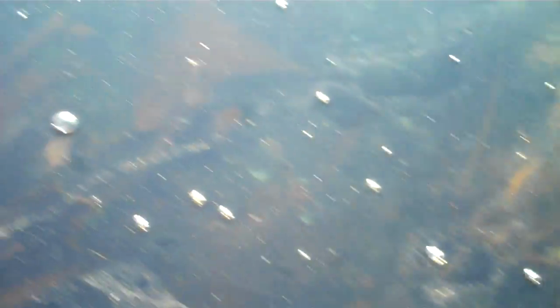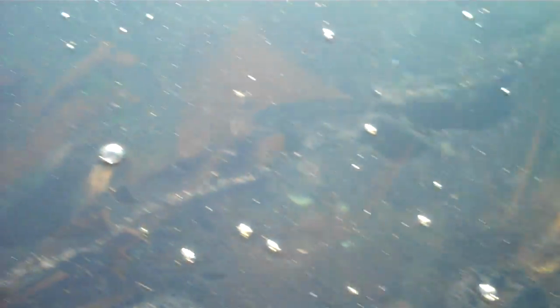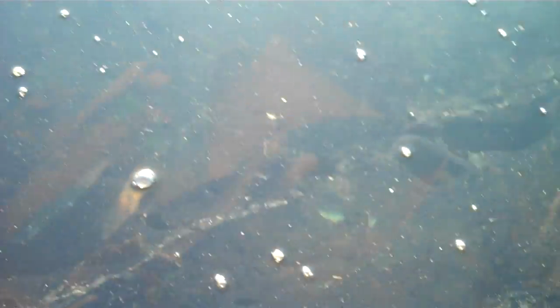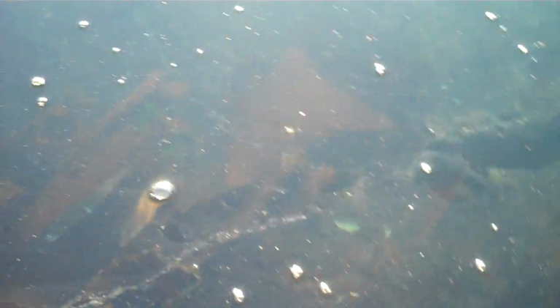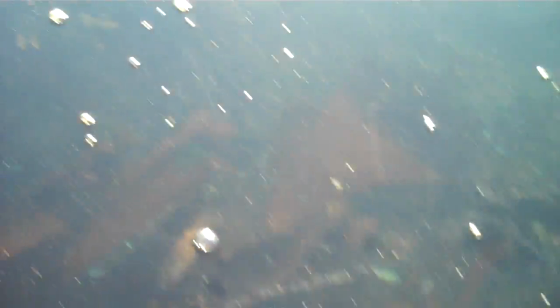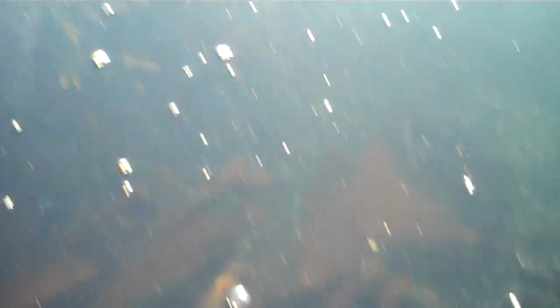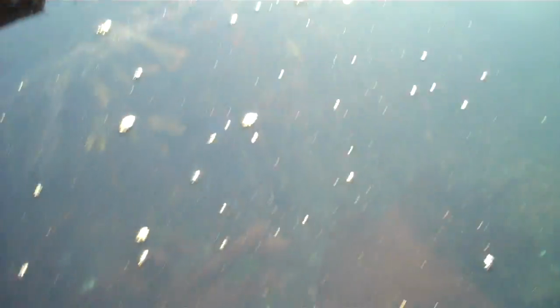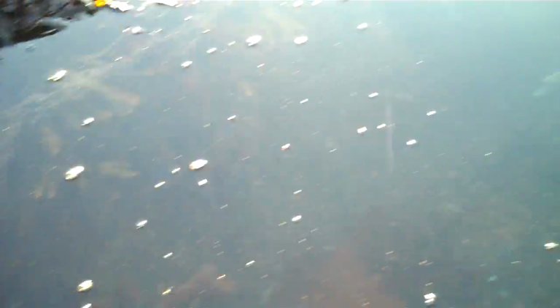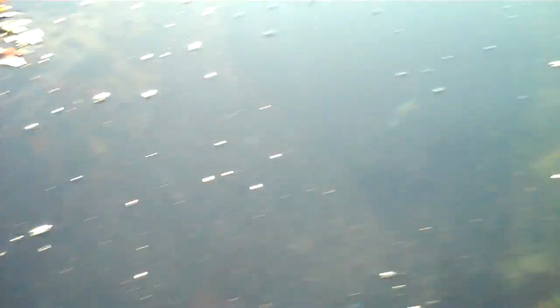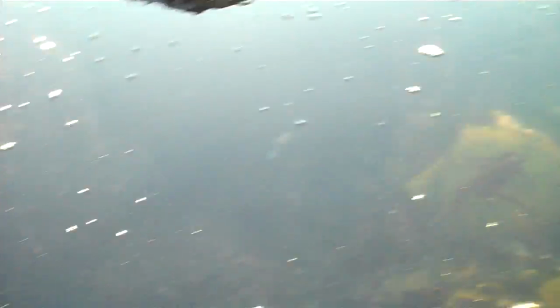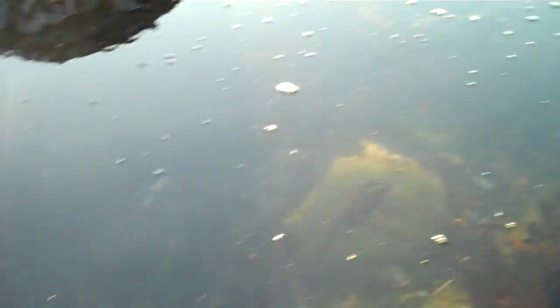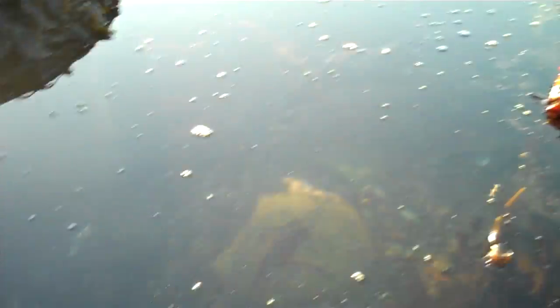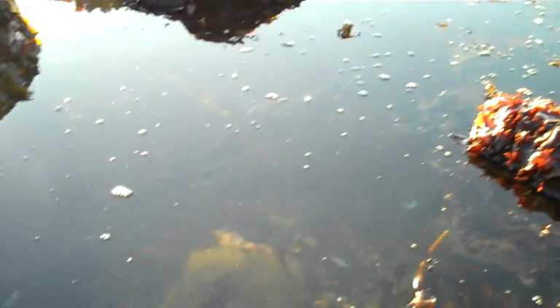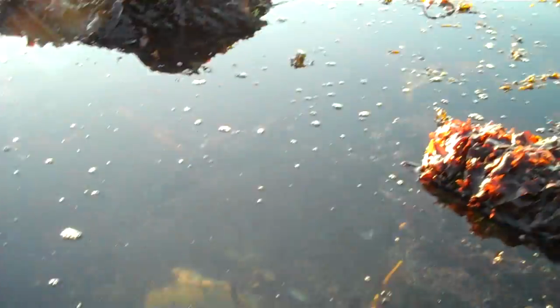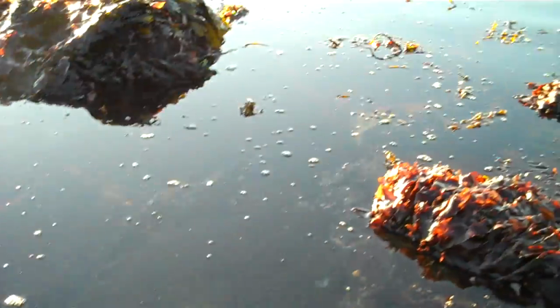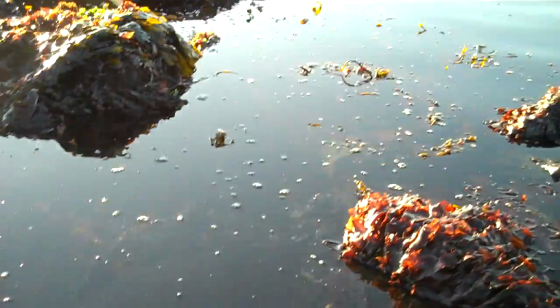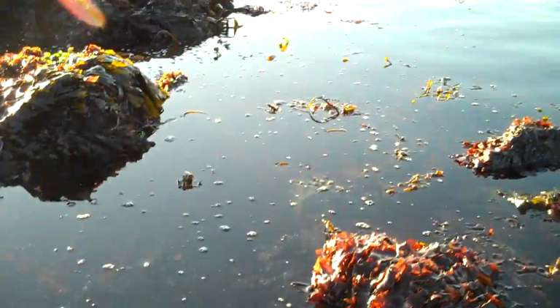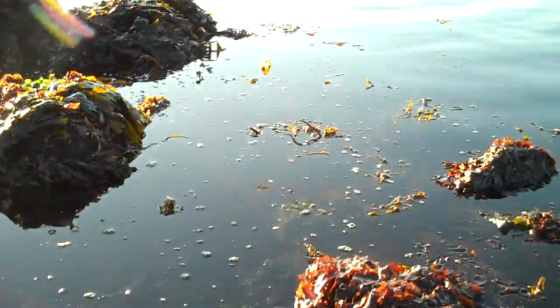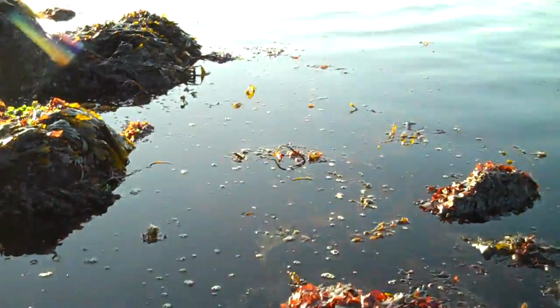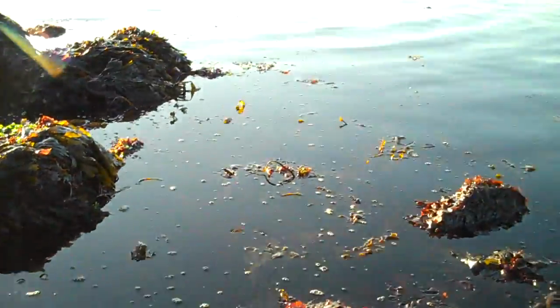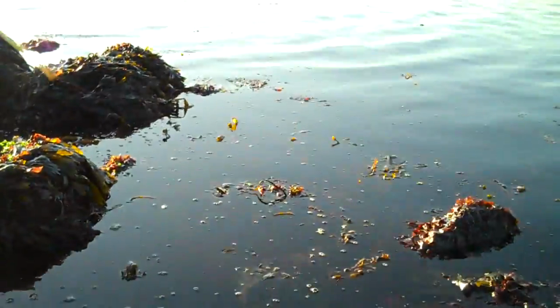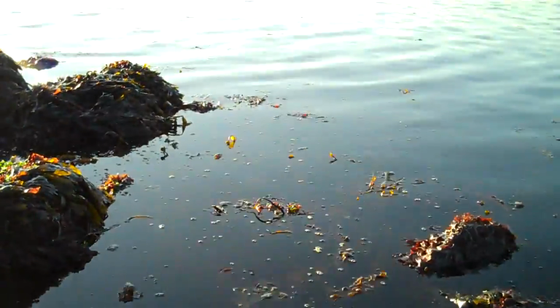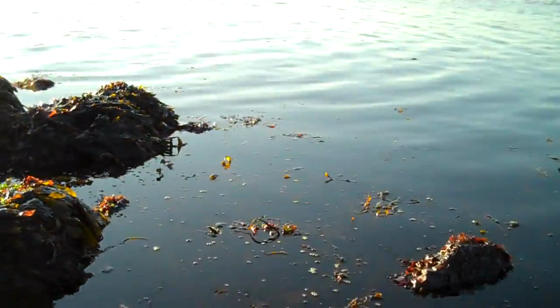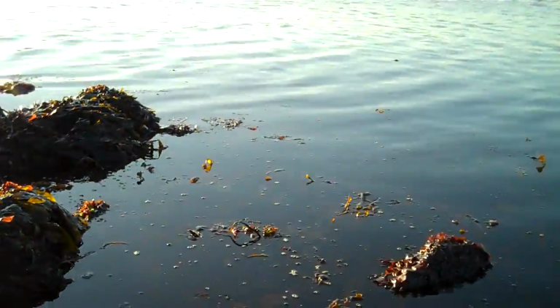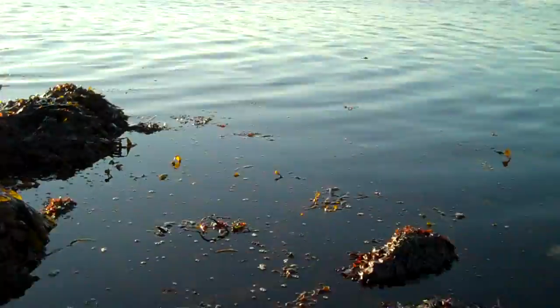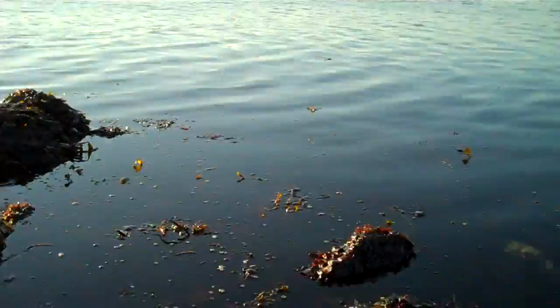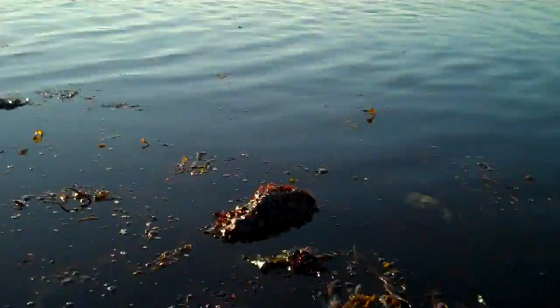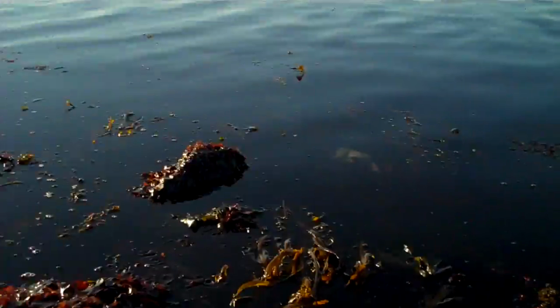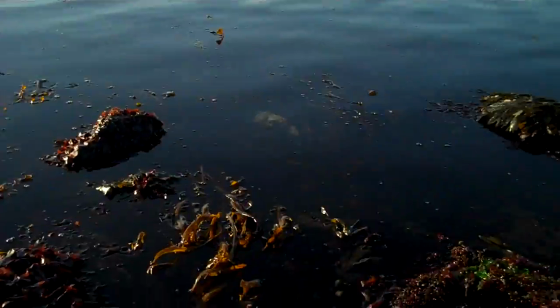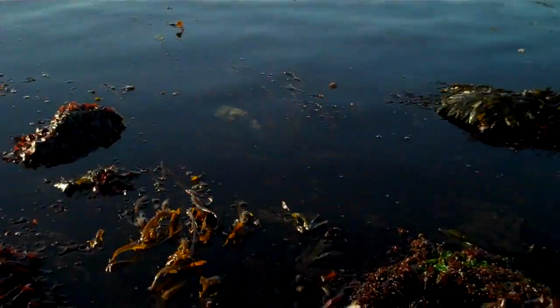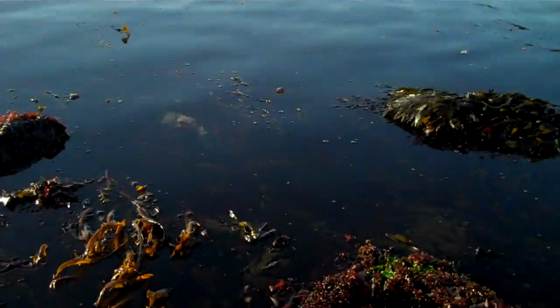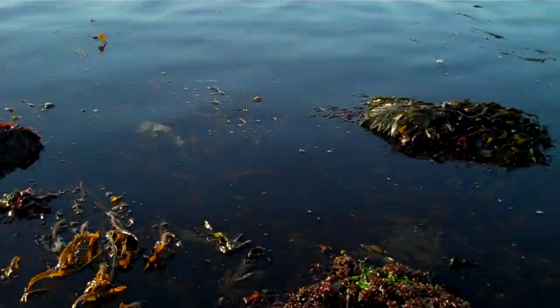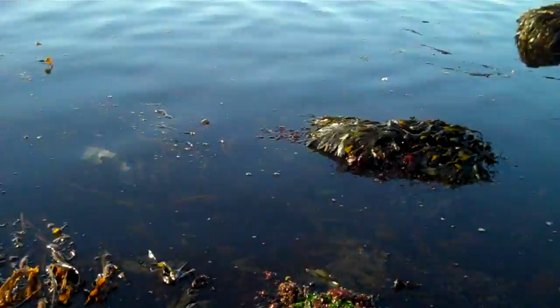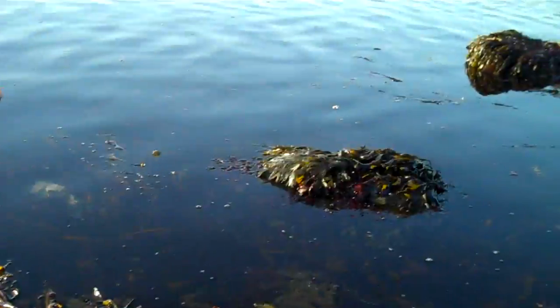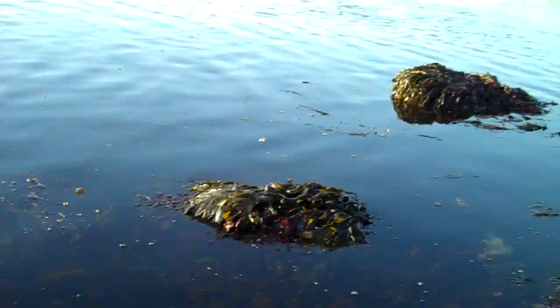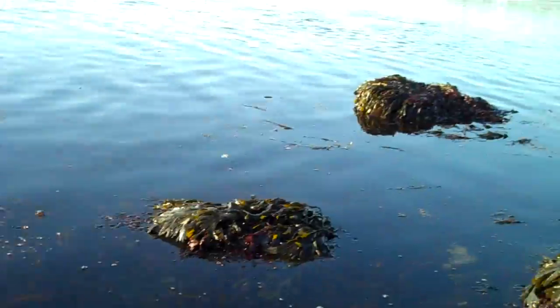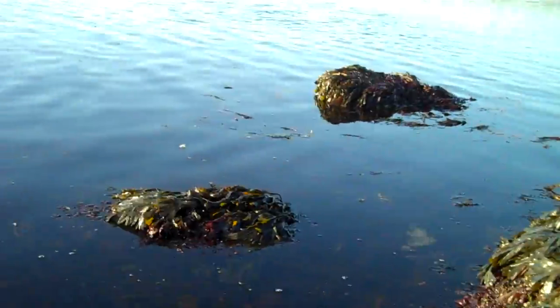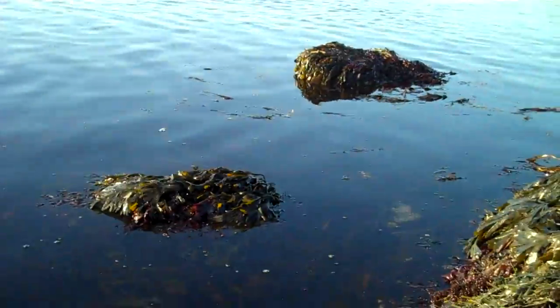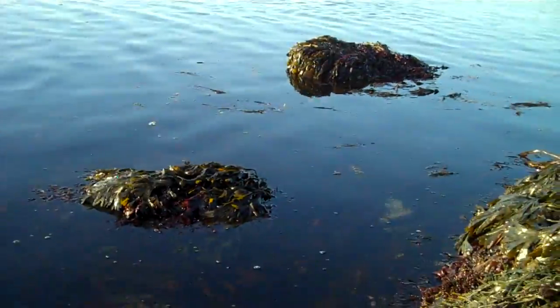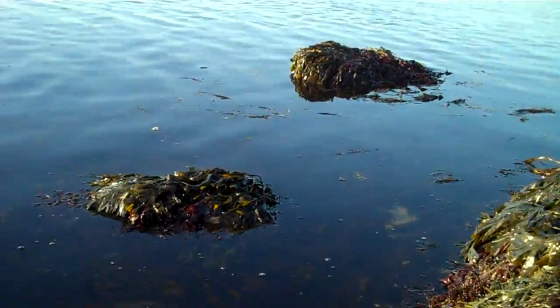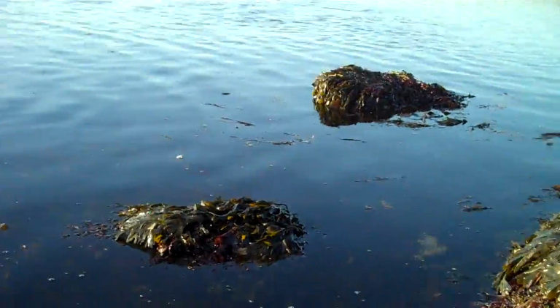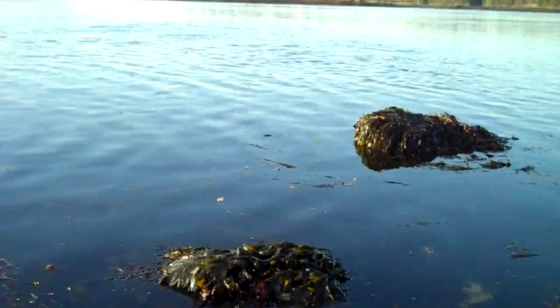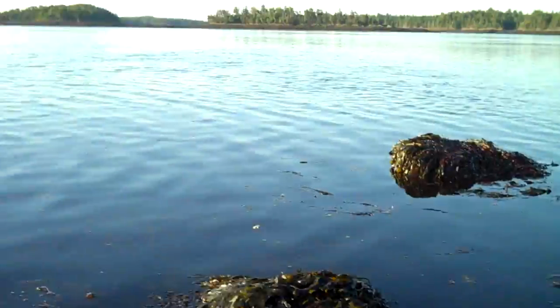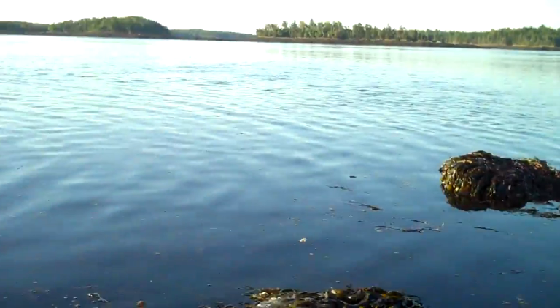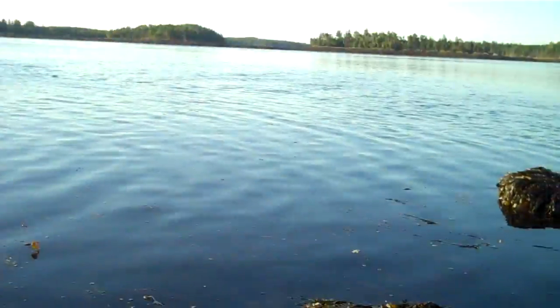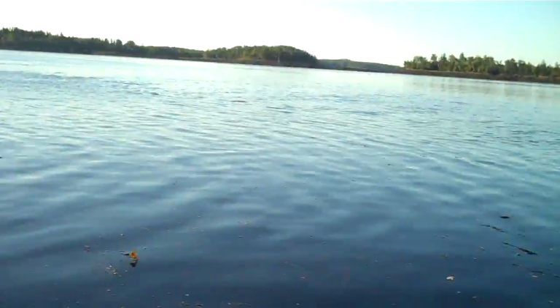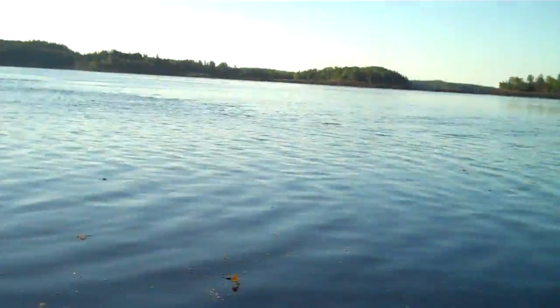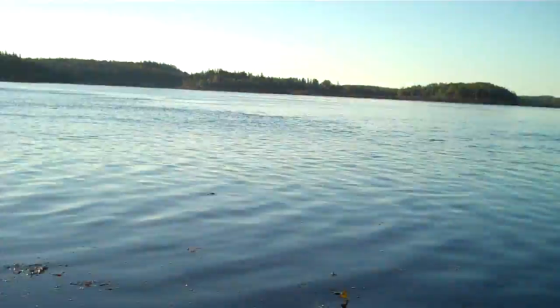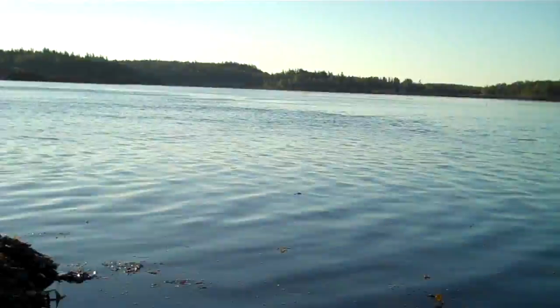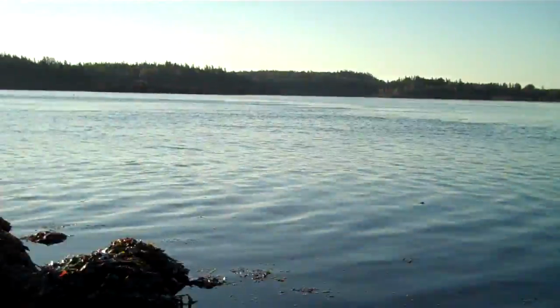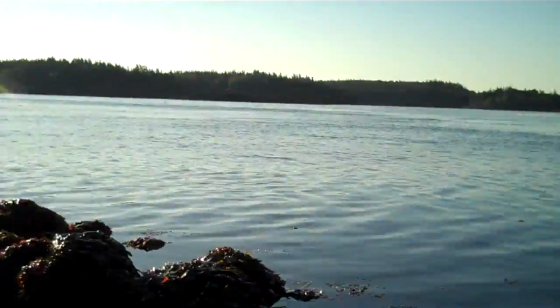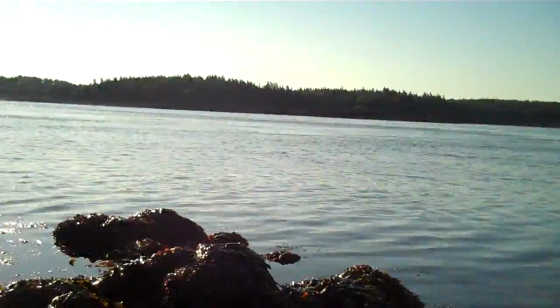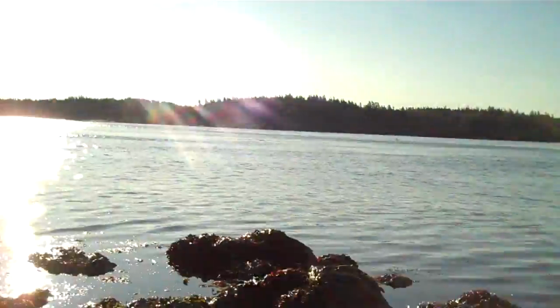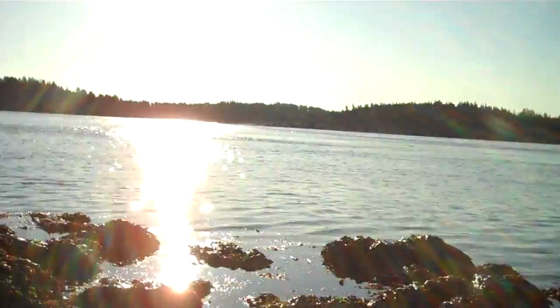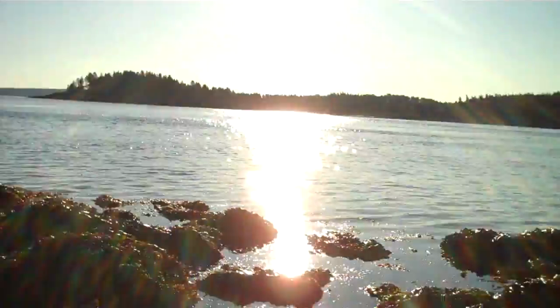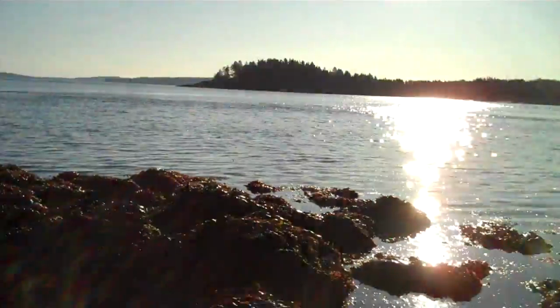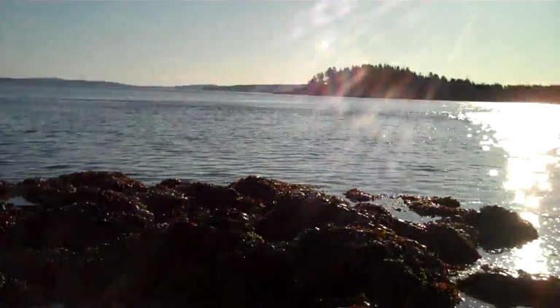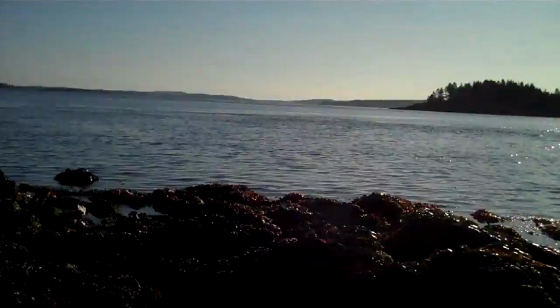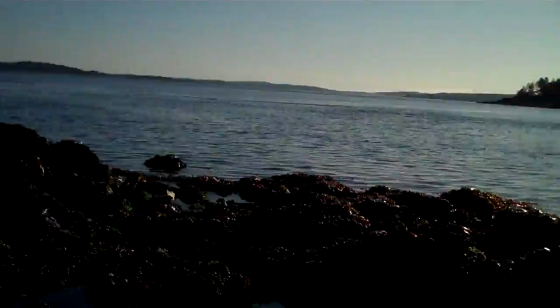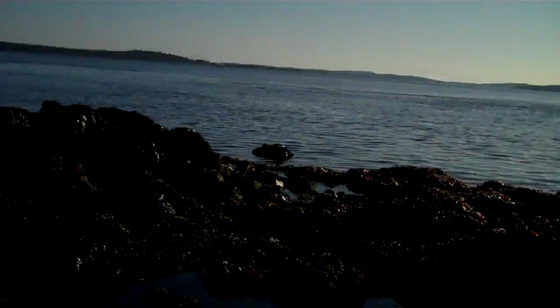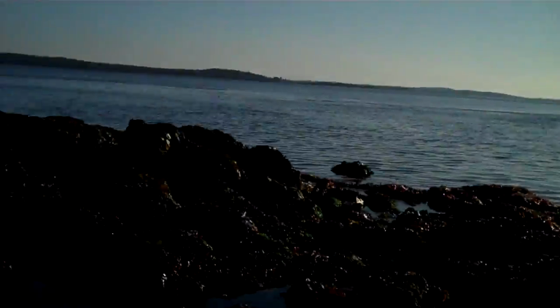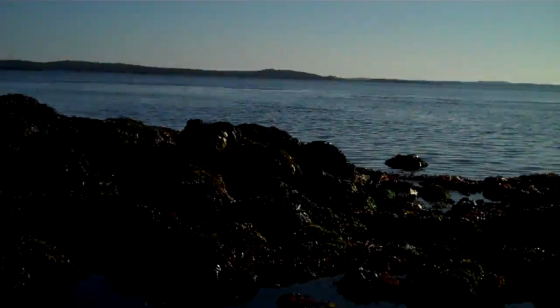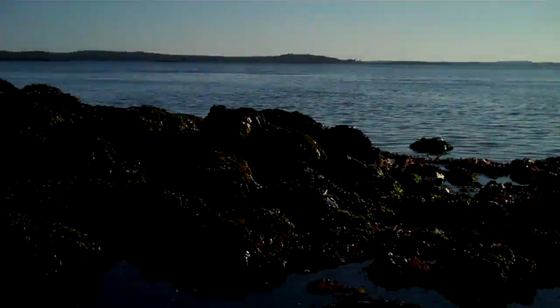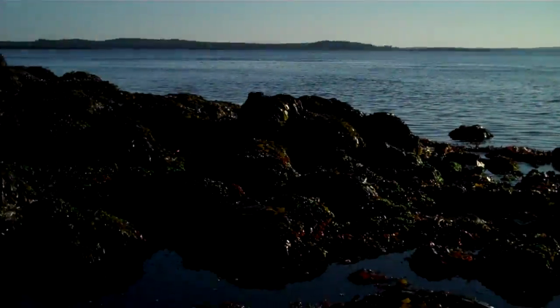It looks like the tide's coming in here pretty fast. I've got to get out of this pool before I get some of that 50-degree water into my boots. Ouch!